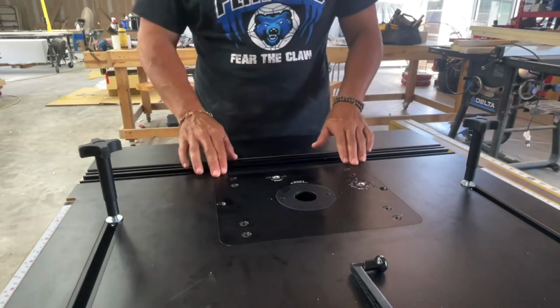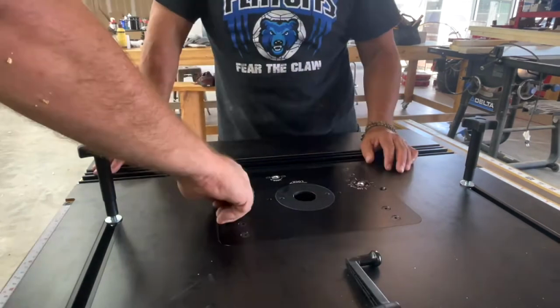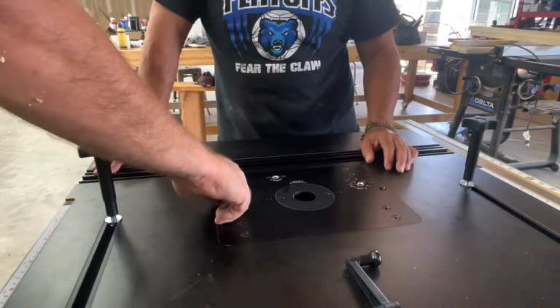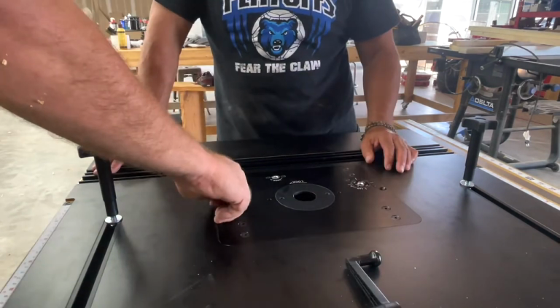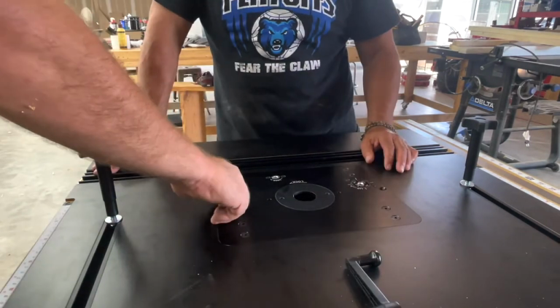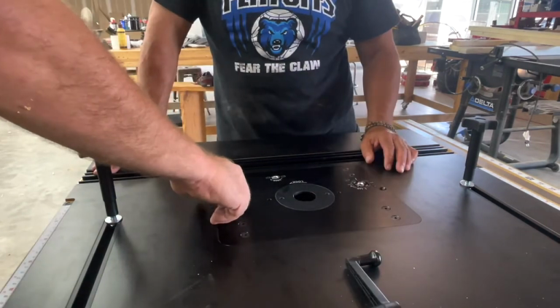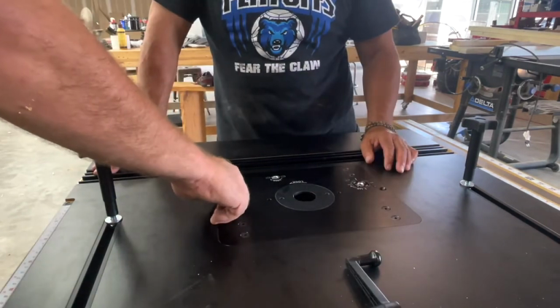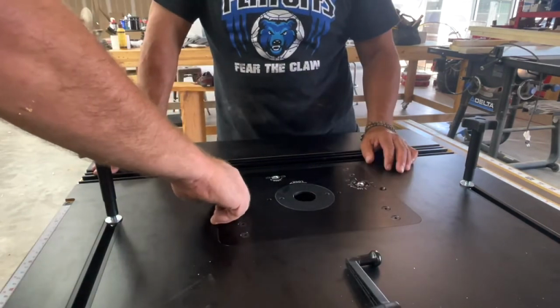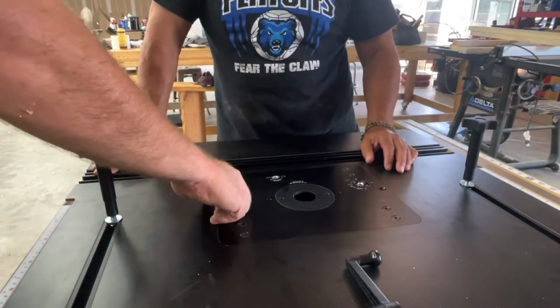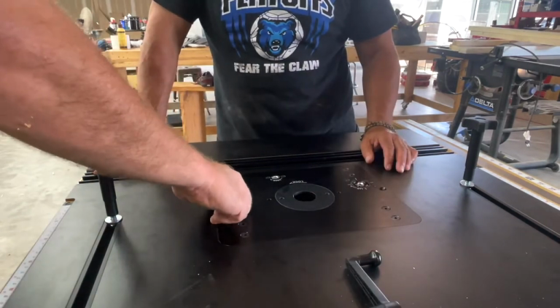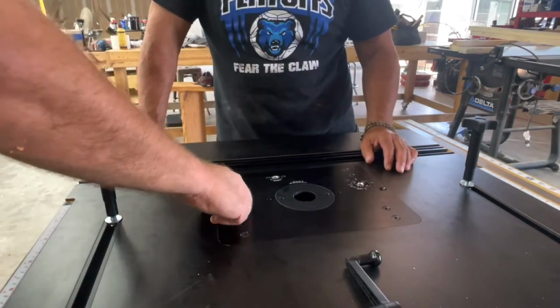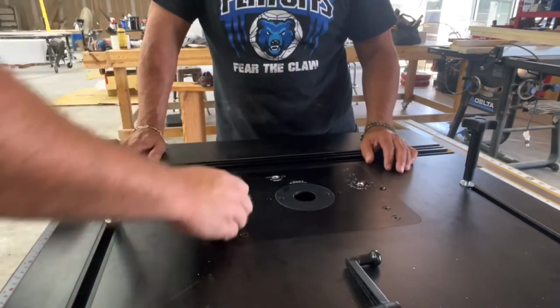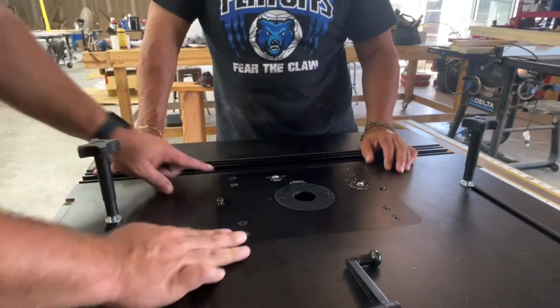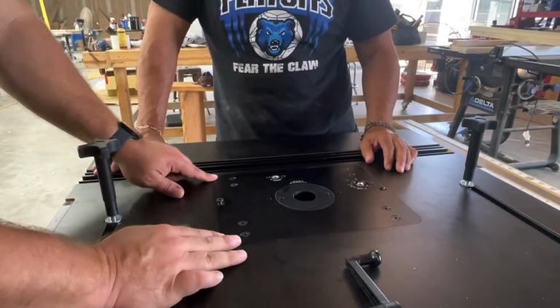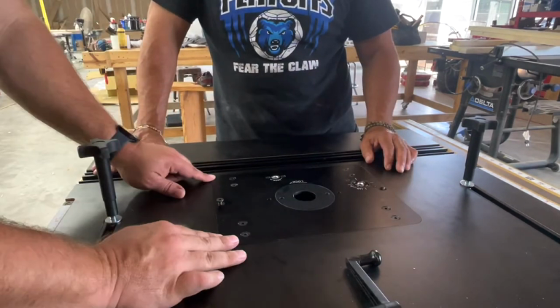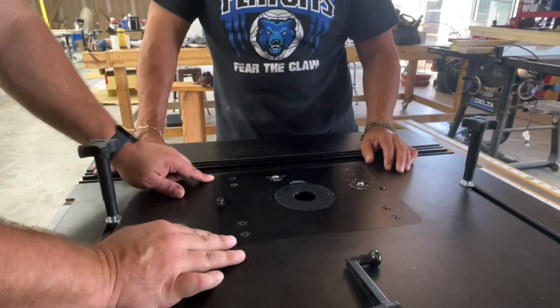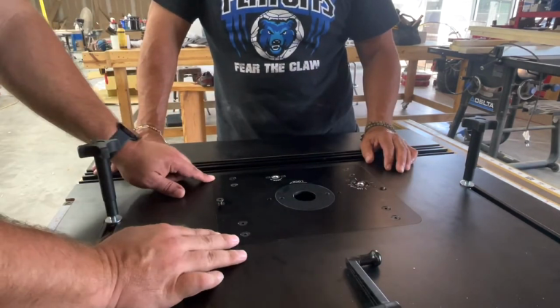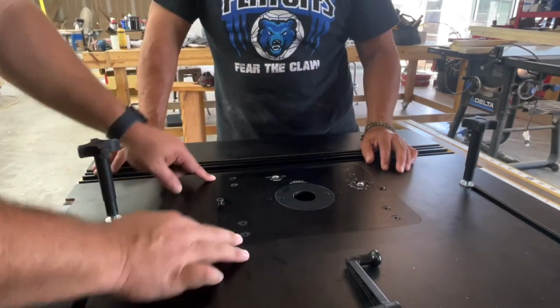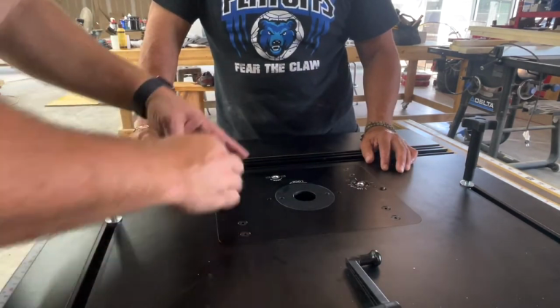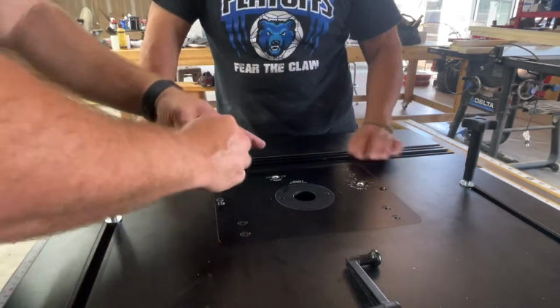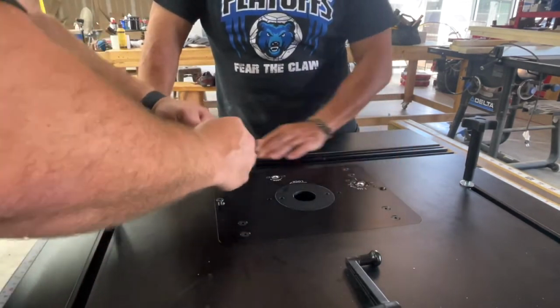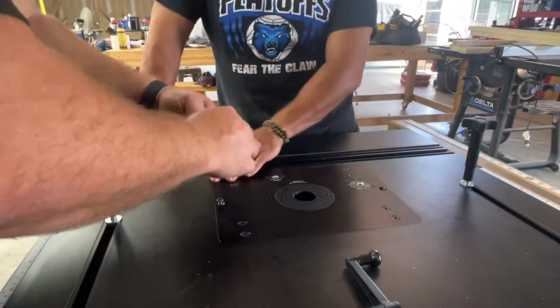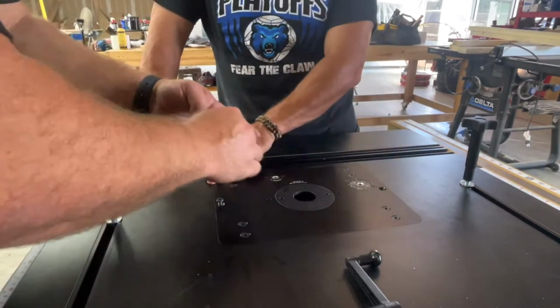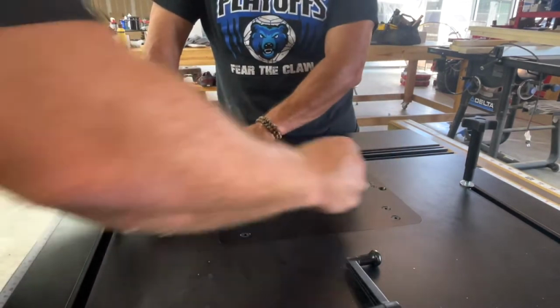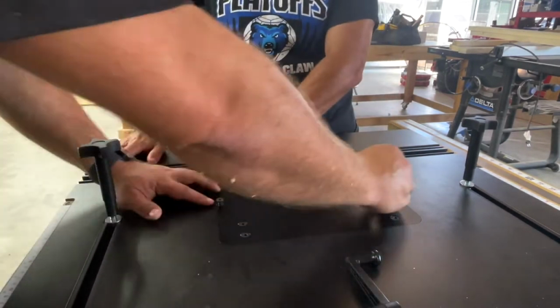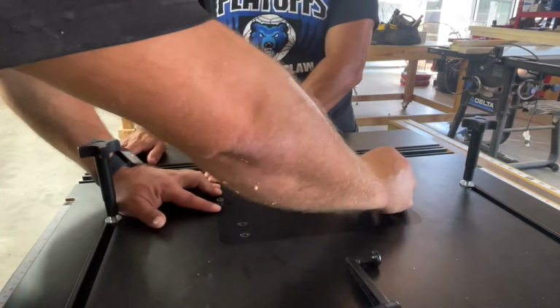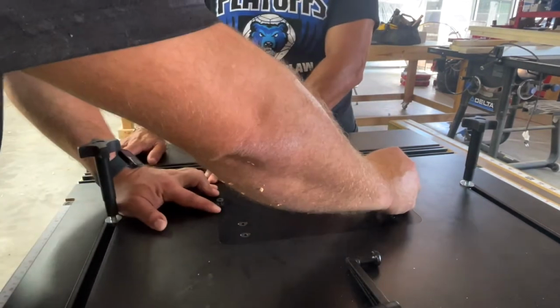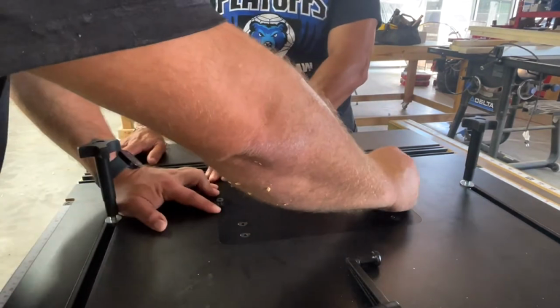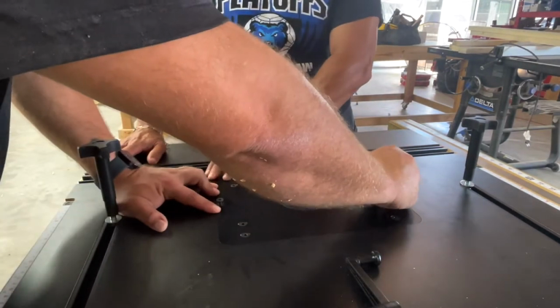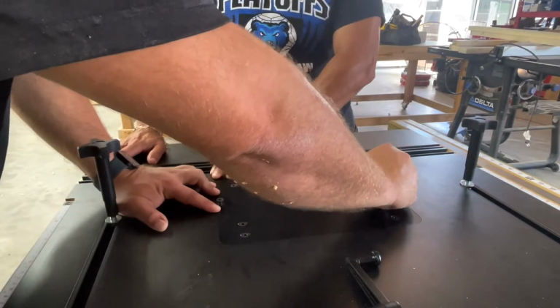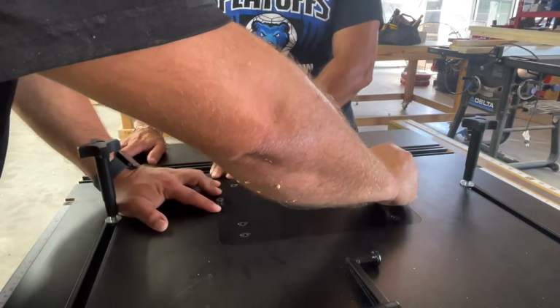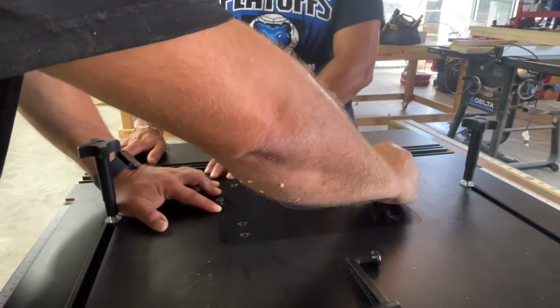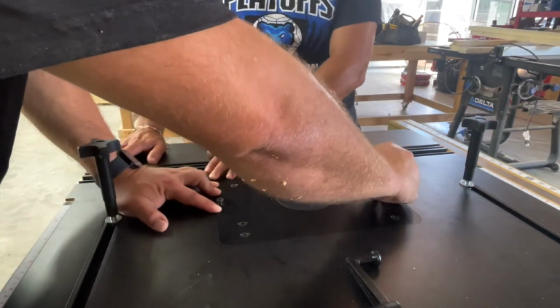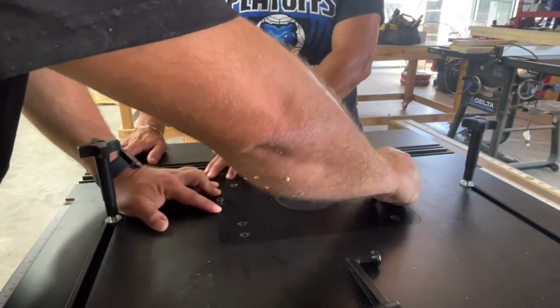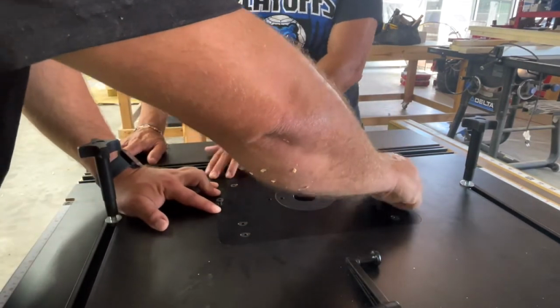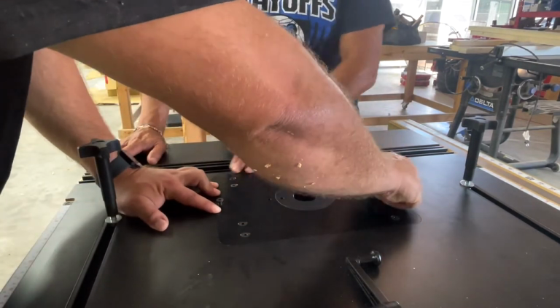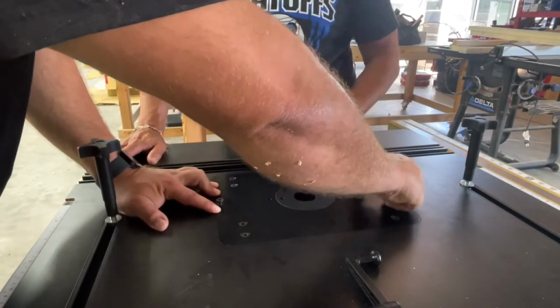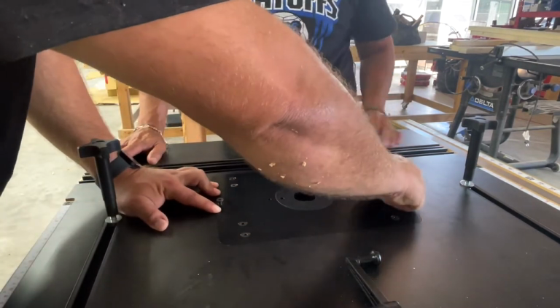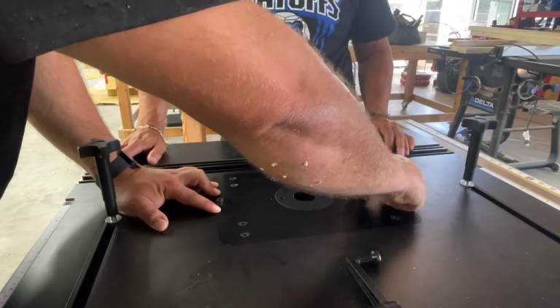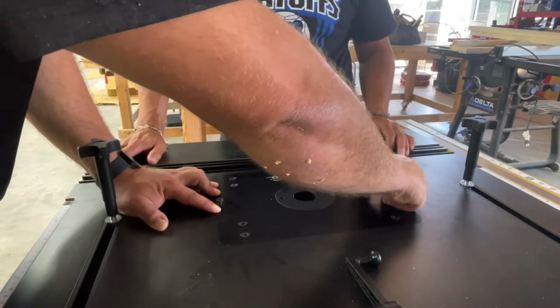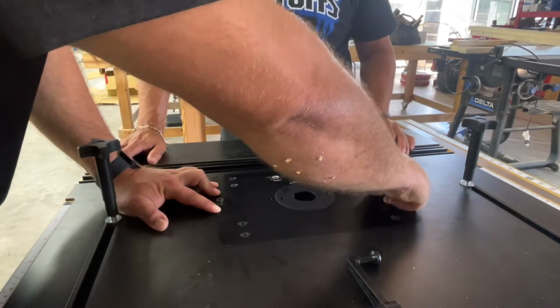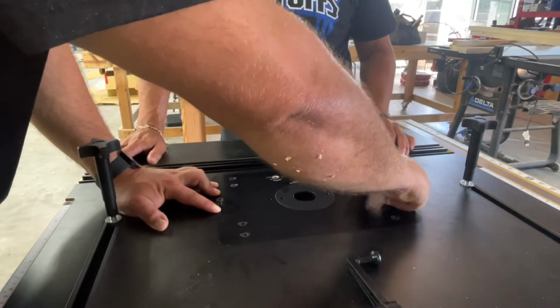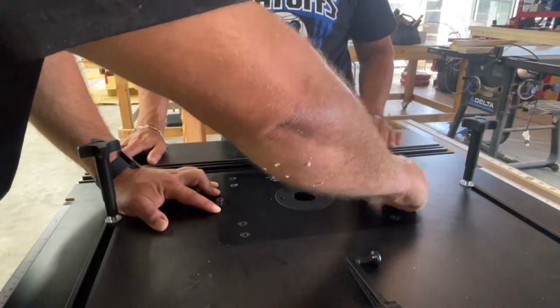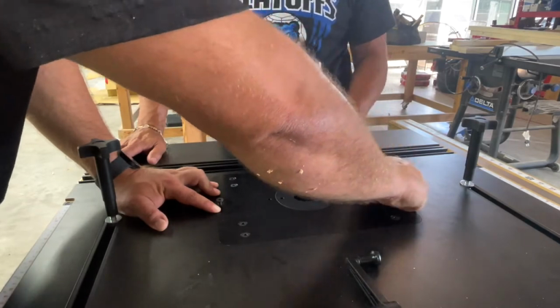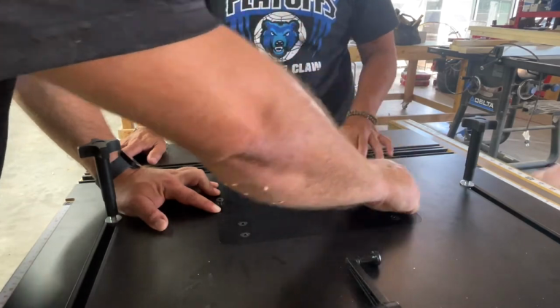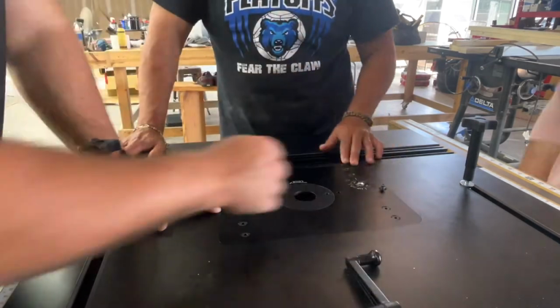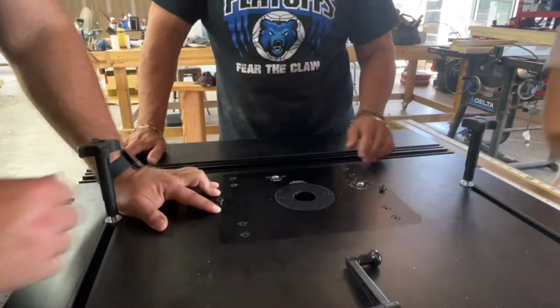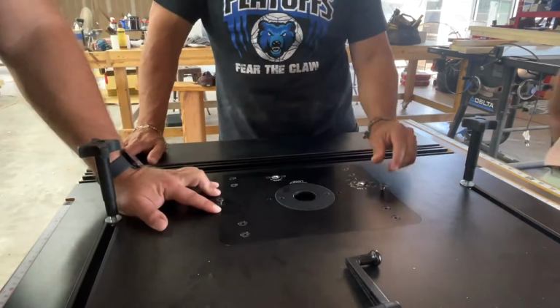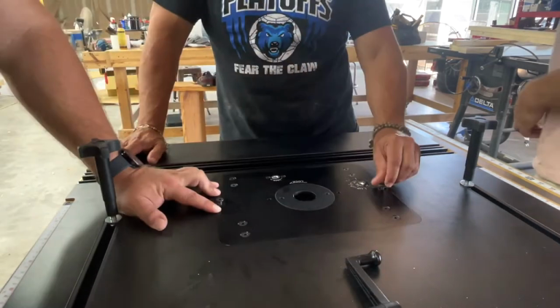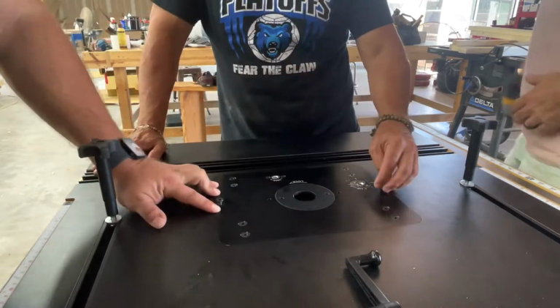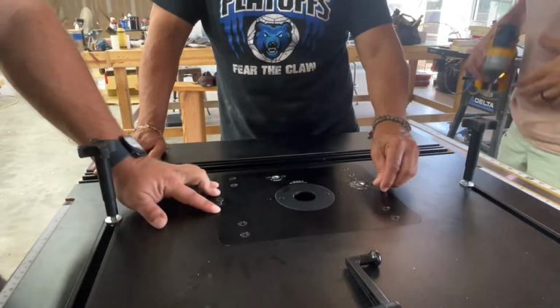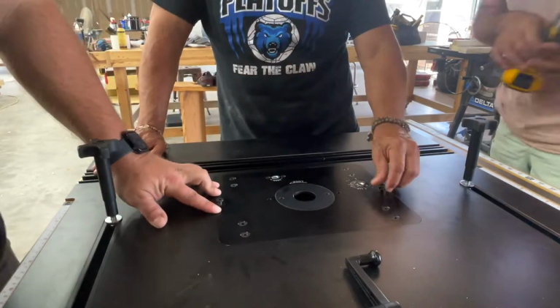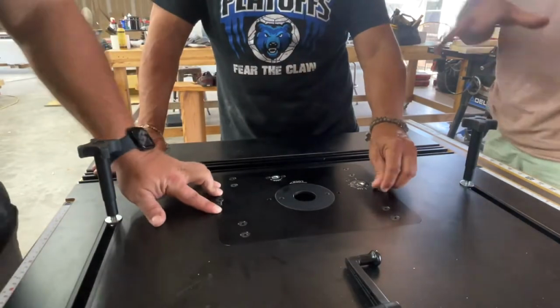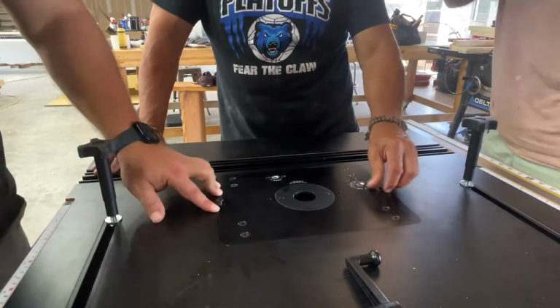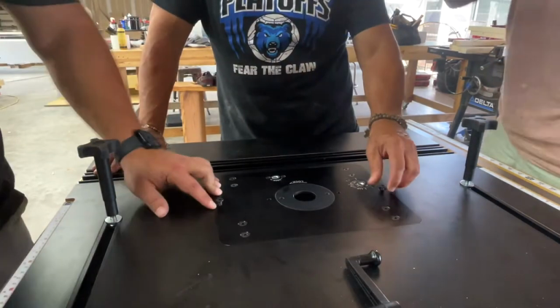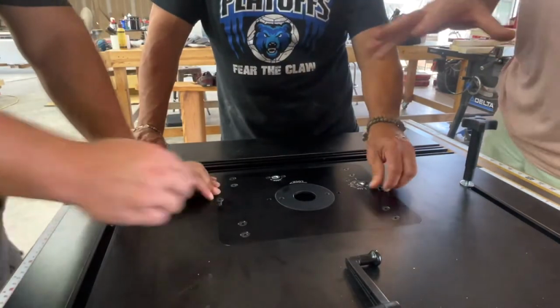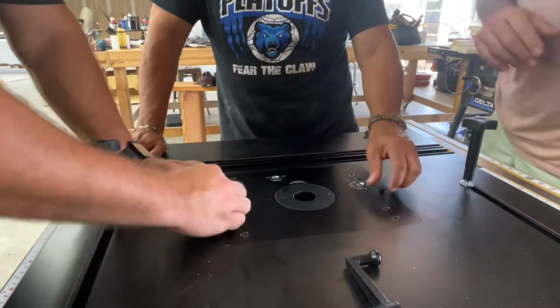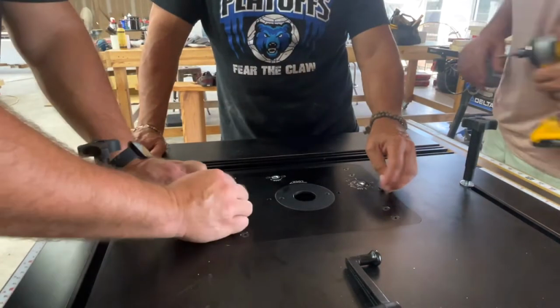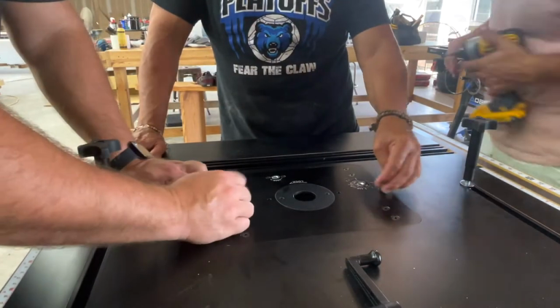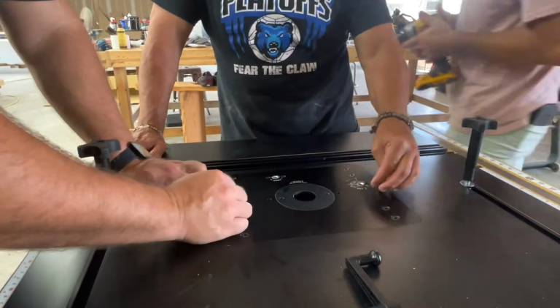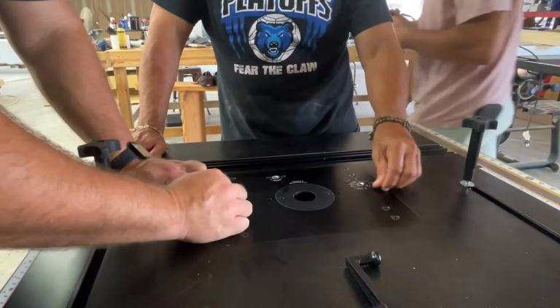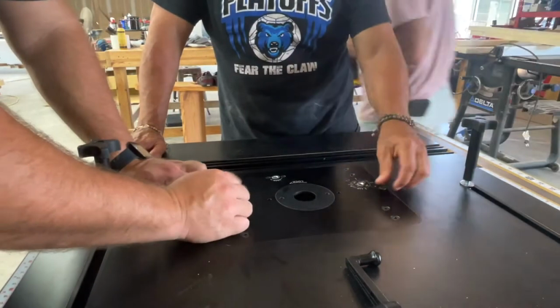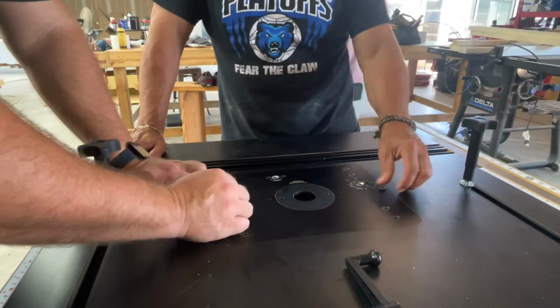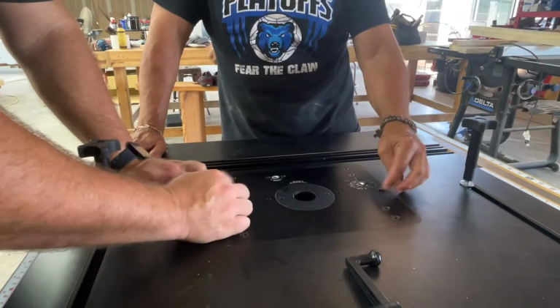After you level it, you have to install the top screws to do the final fastening and to get the top to its final resting place.